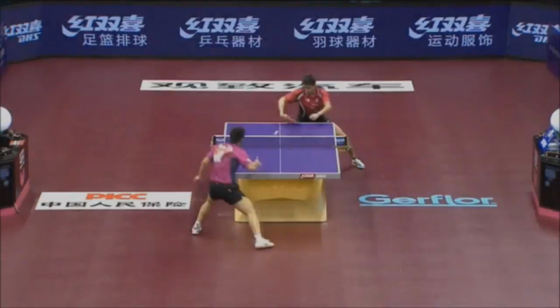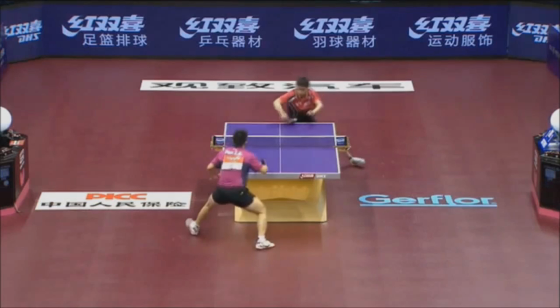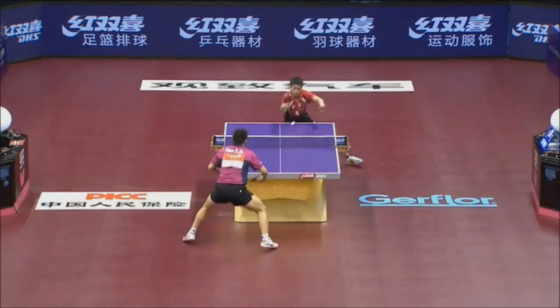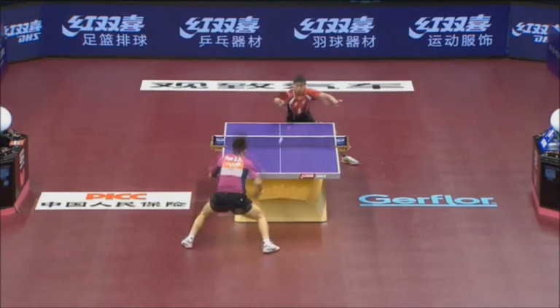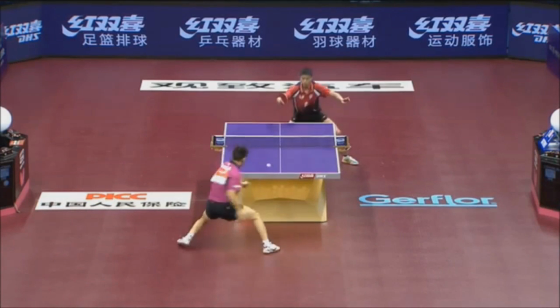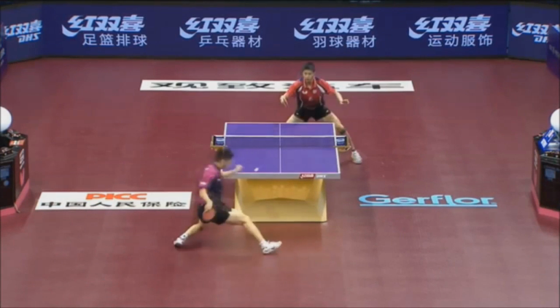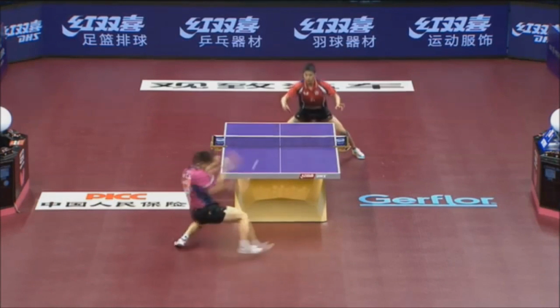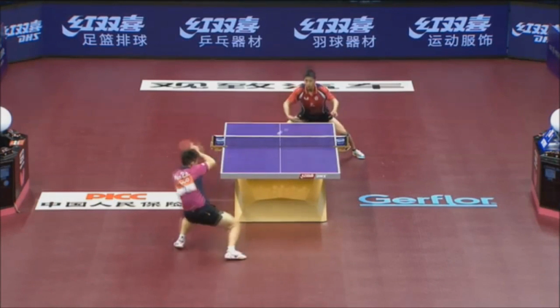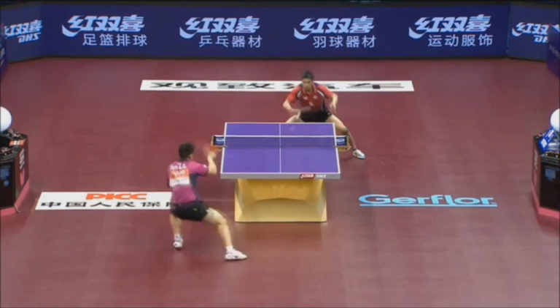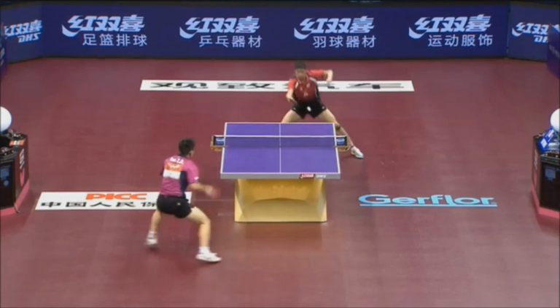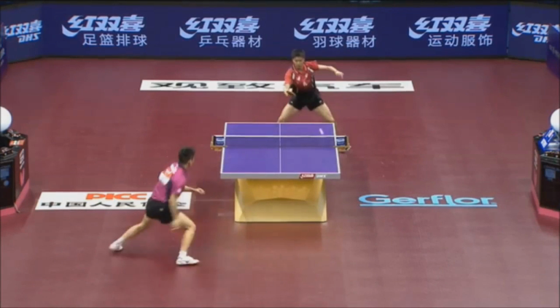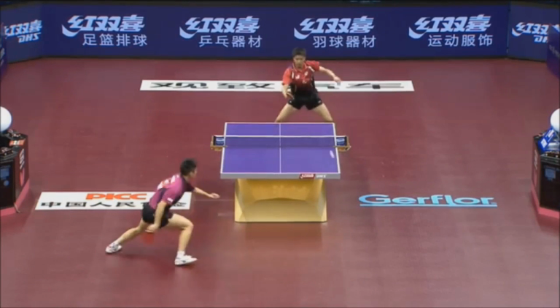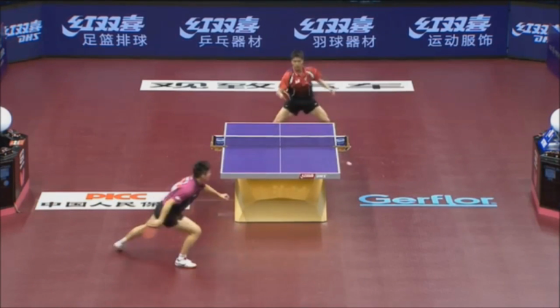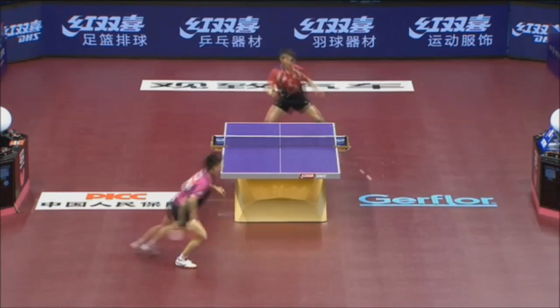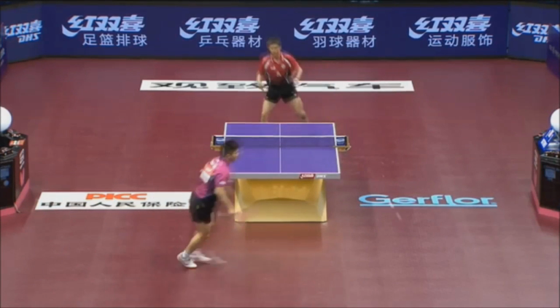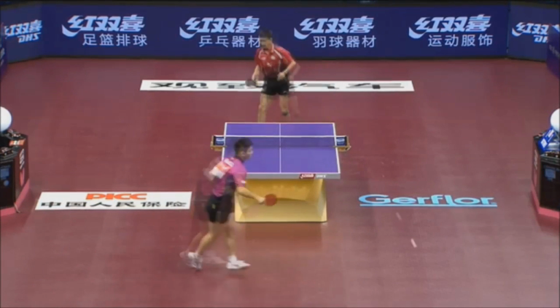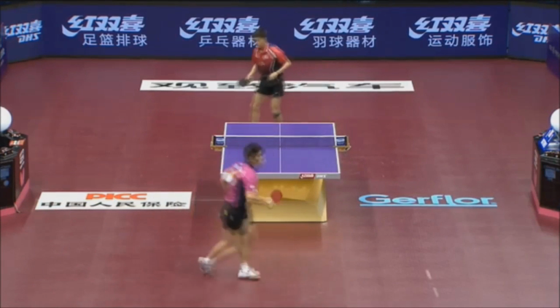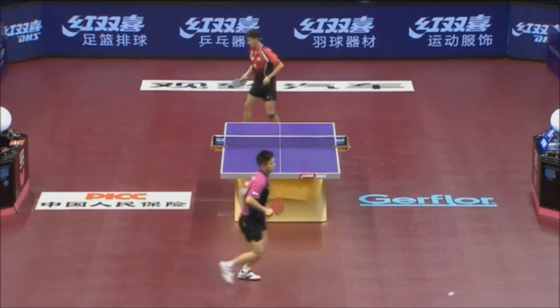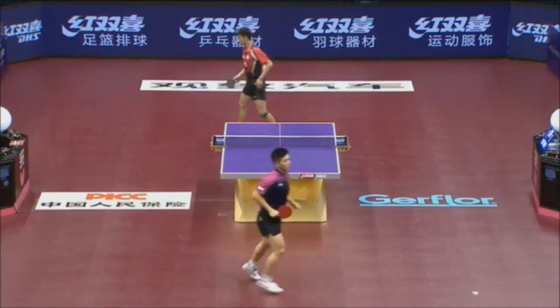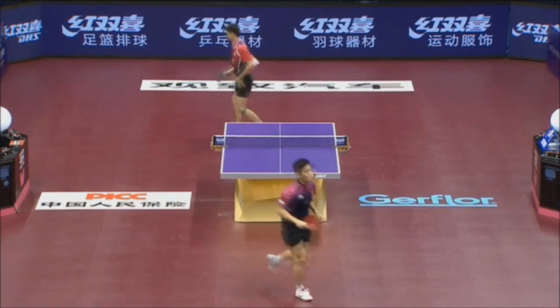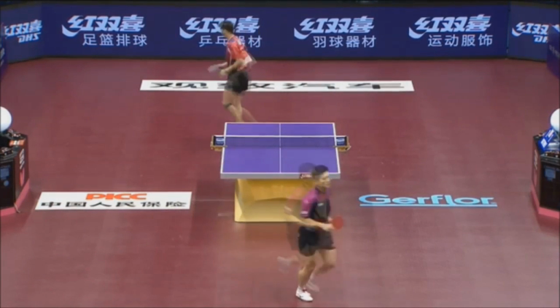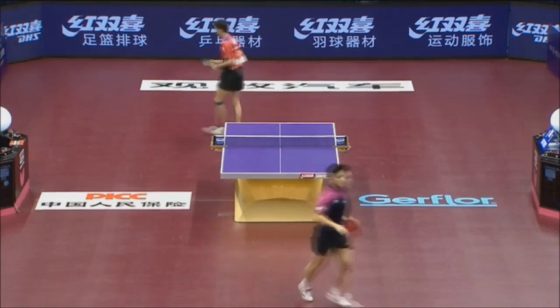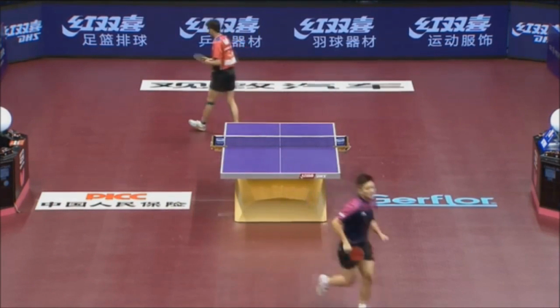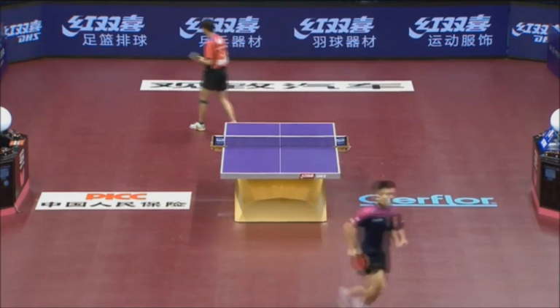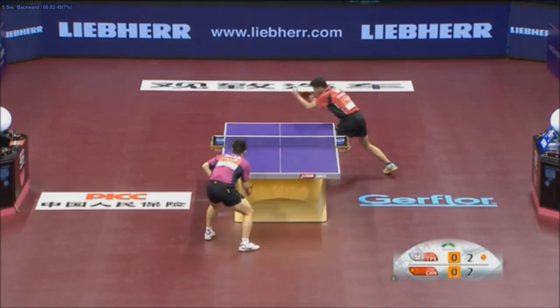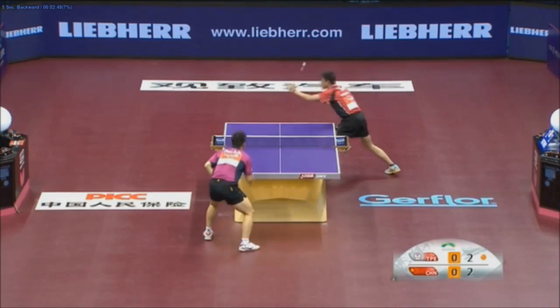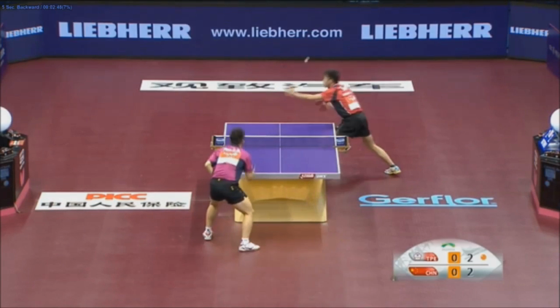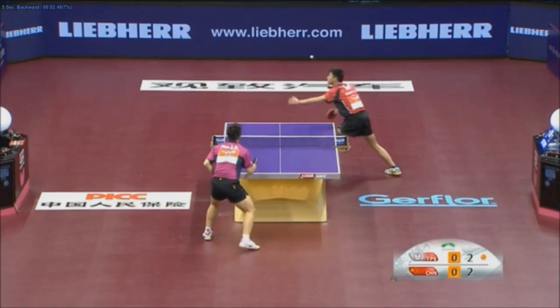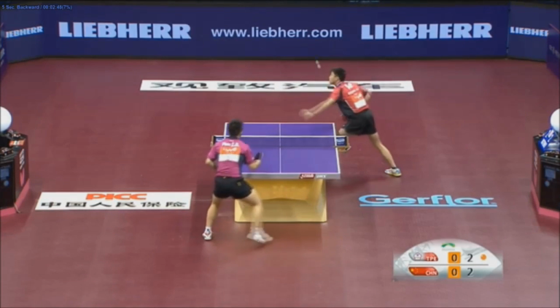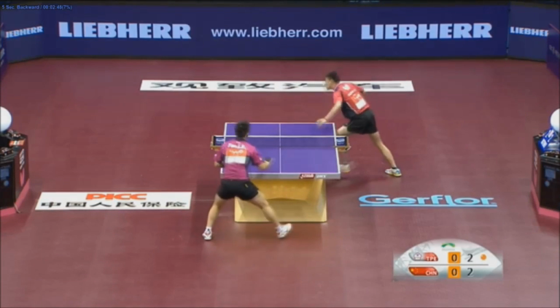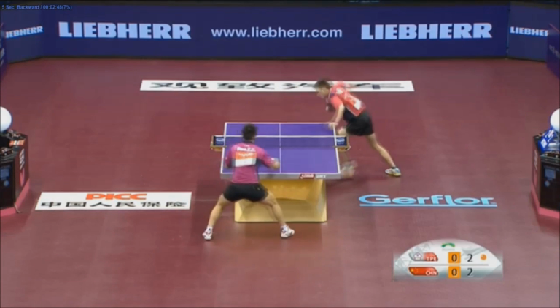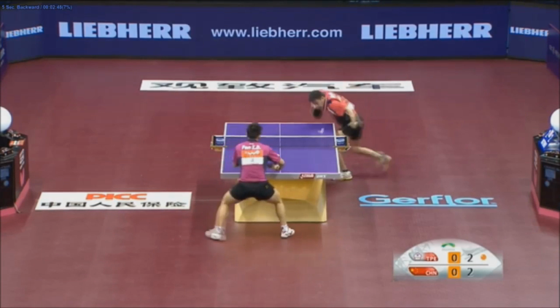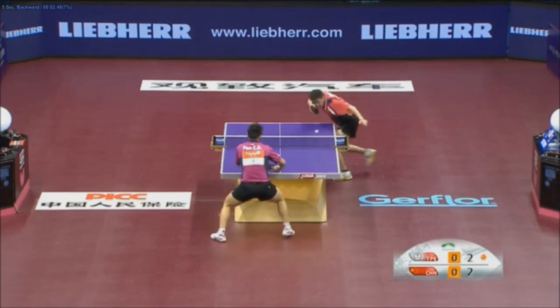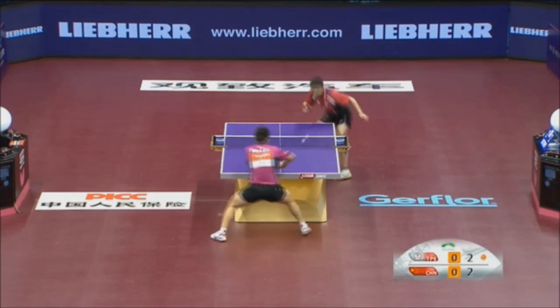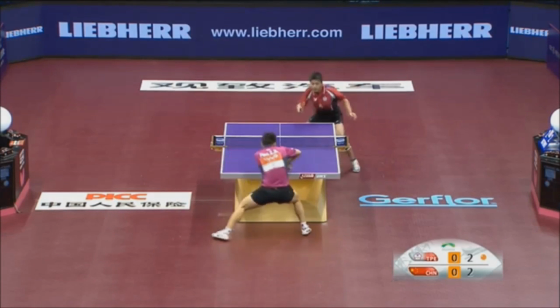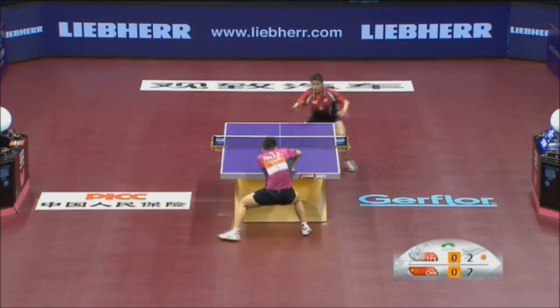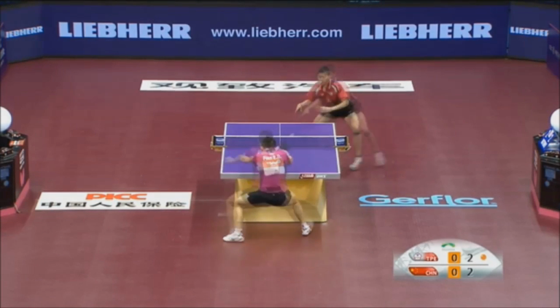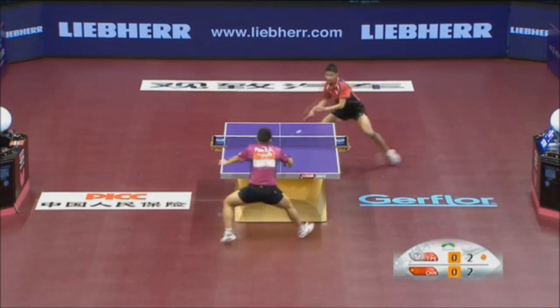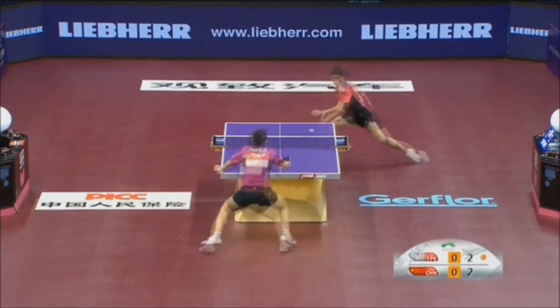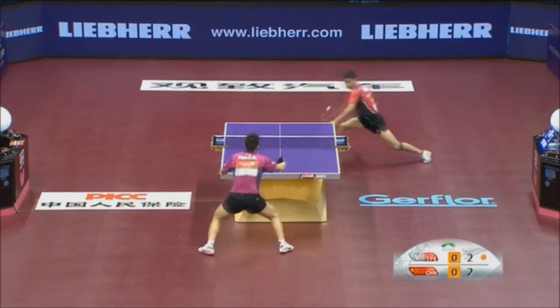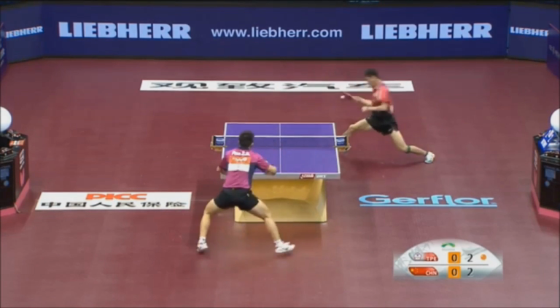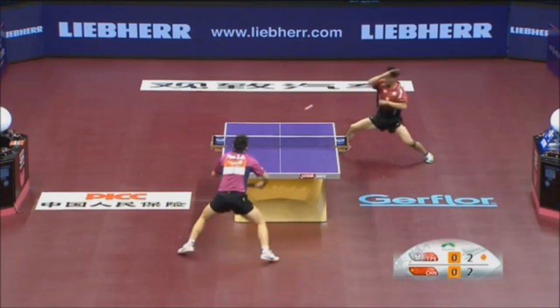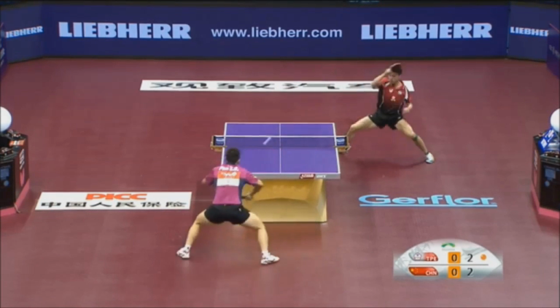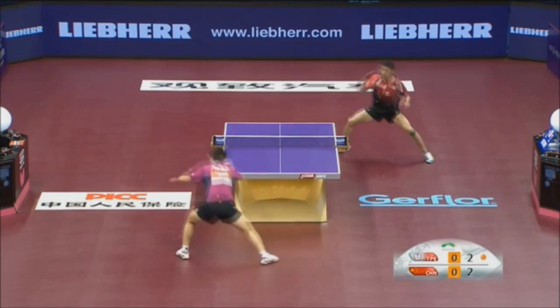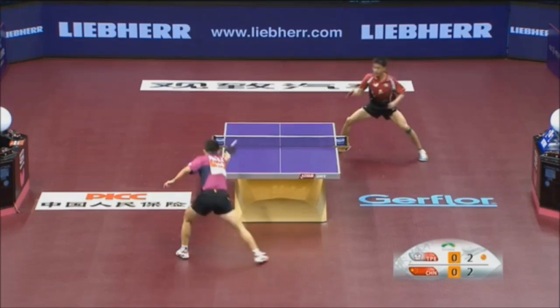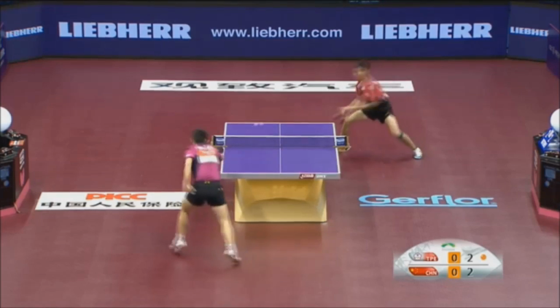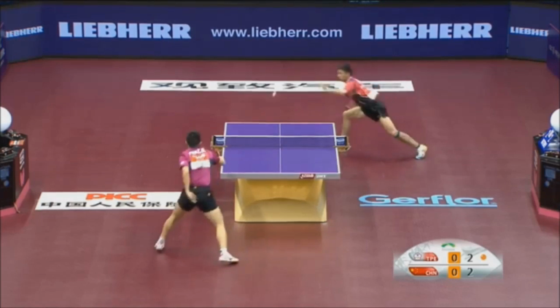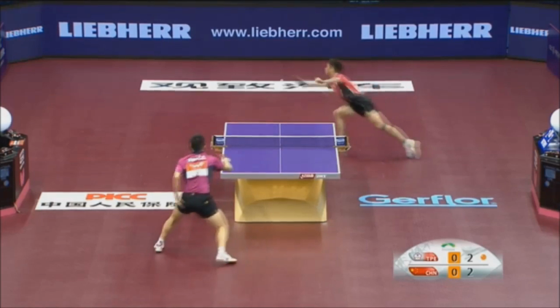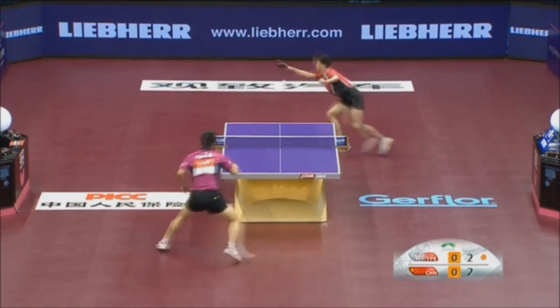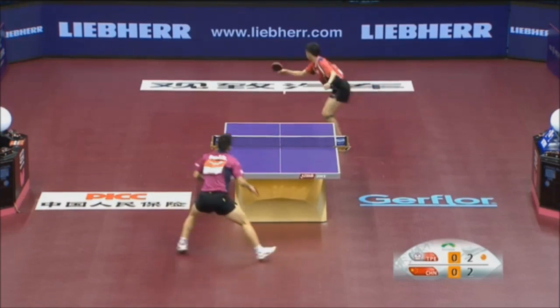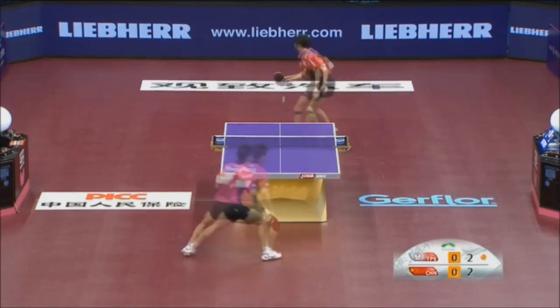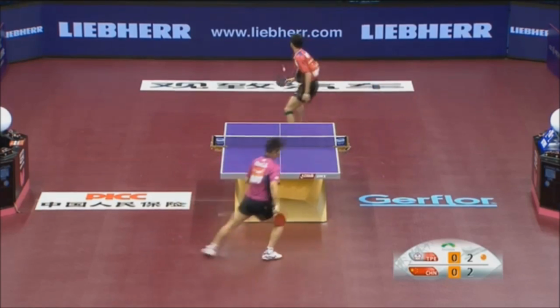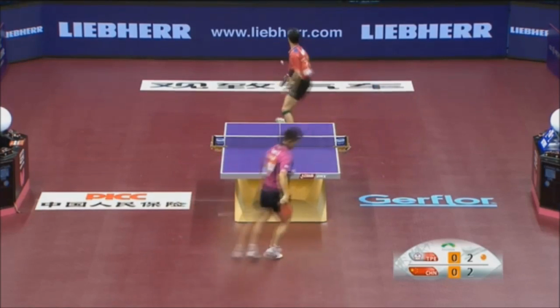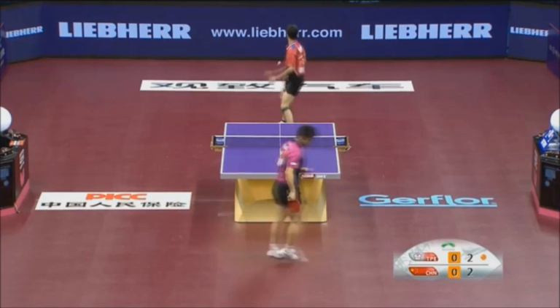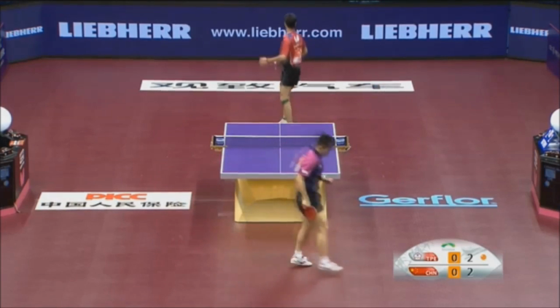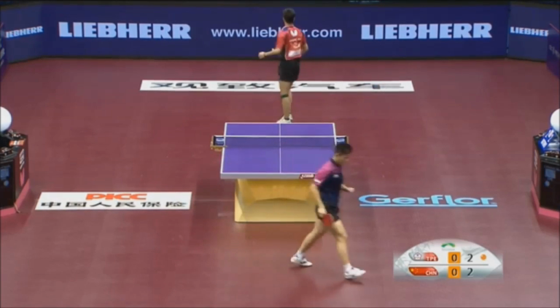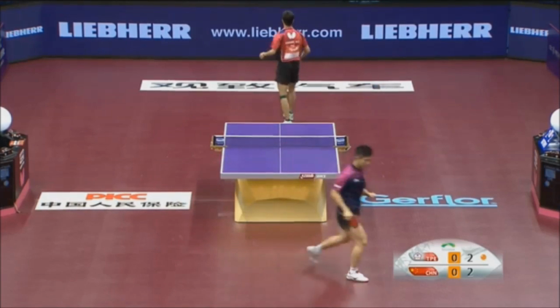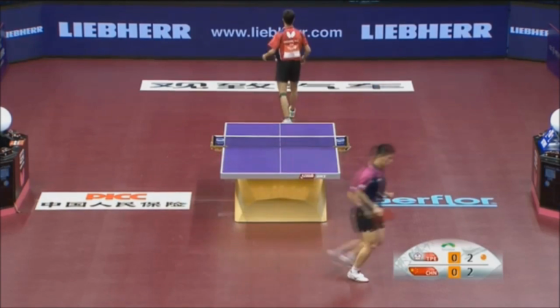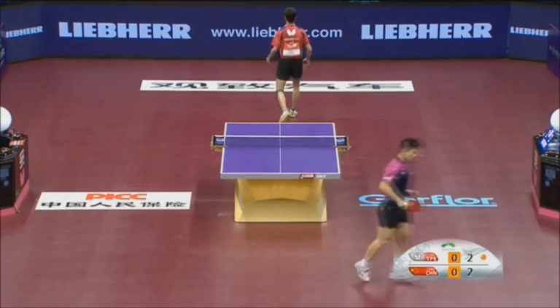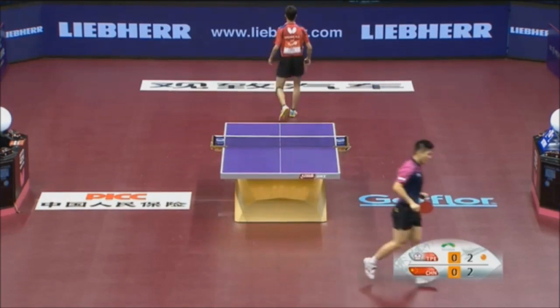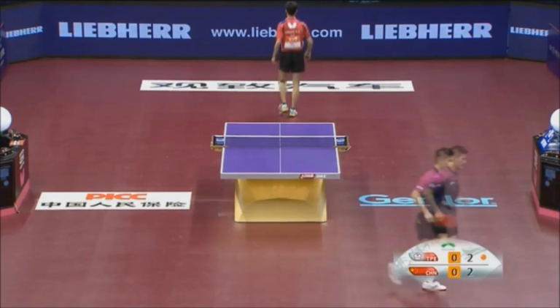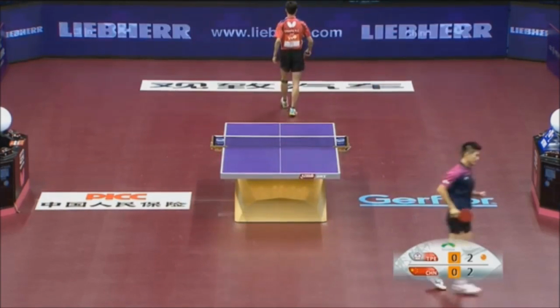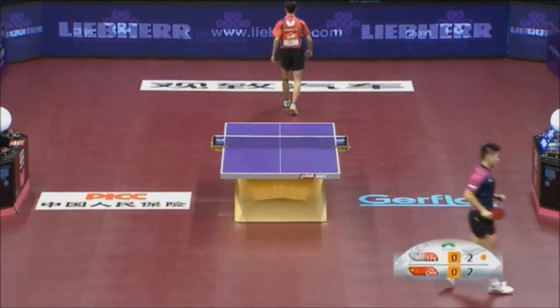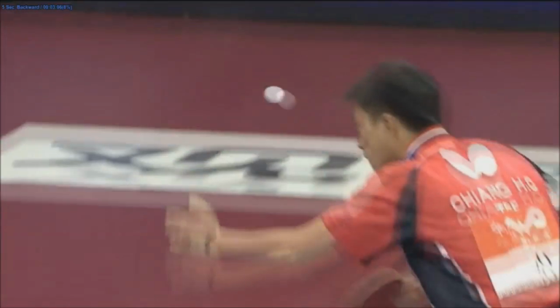18 years old. Very nice. Especially this backhand style — you will see here how fast he's accelerating.